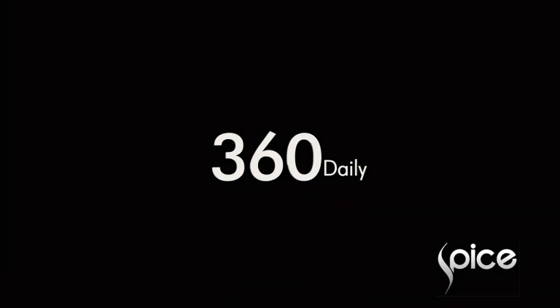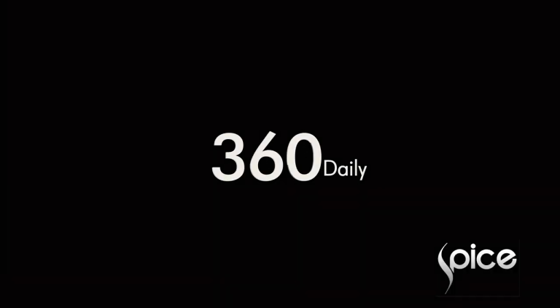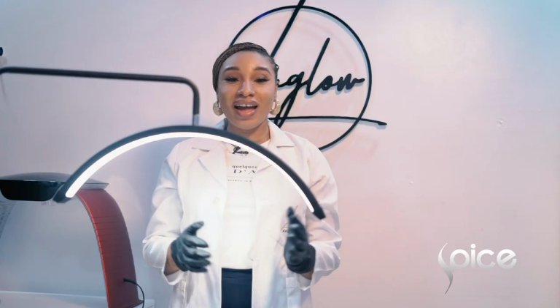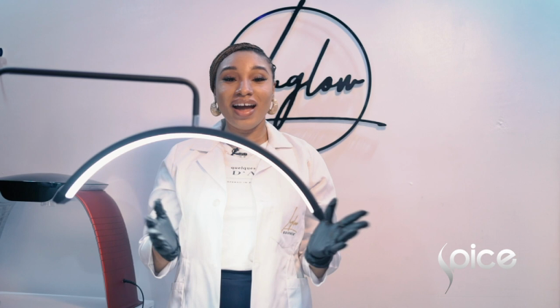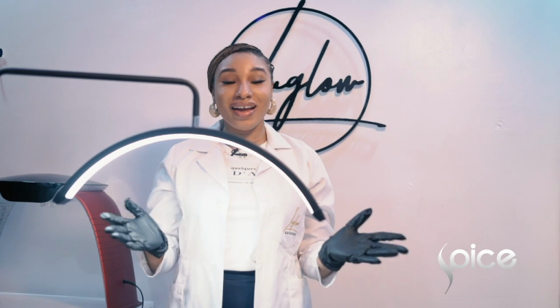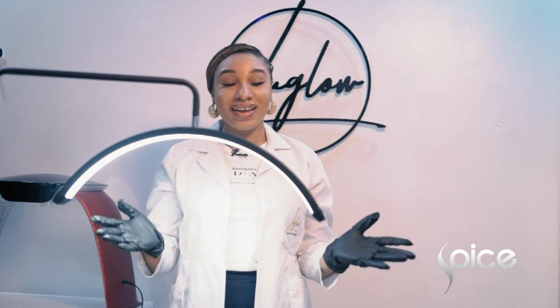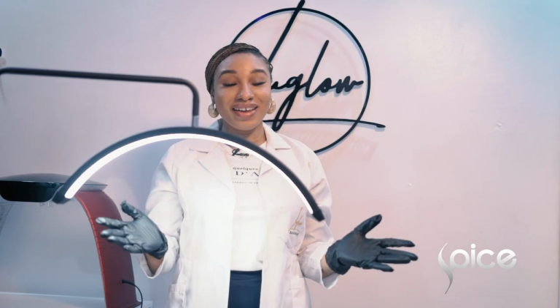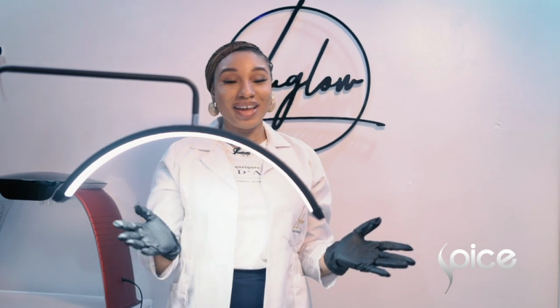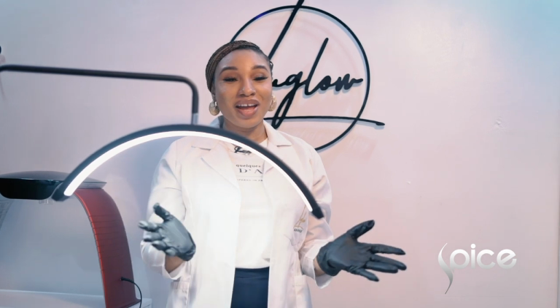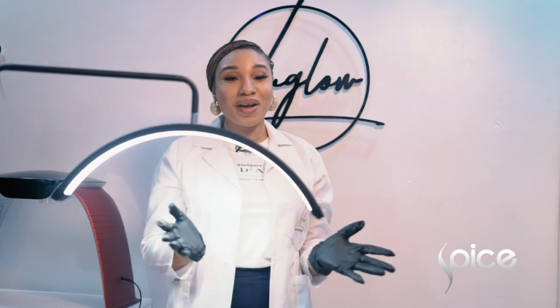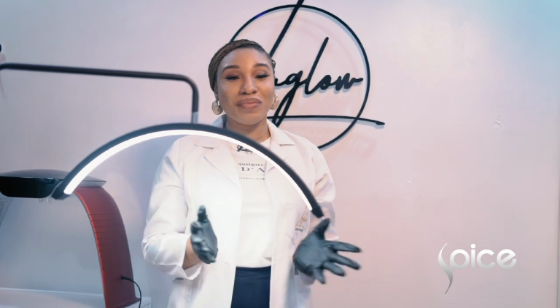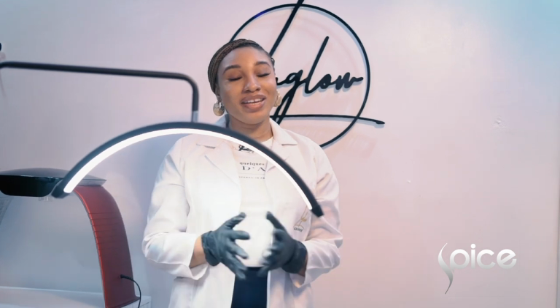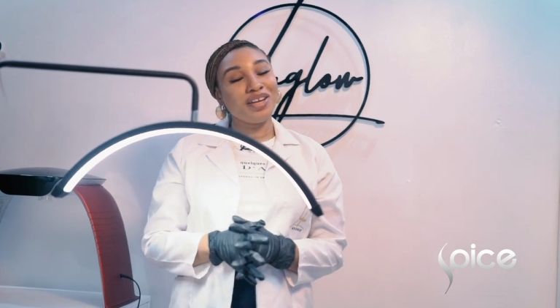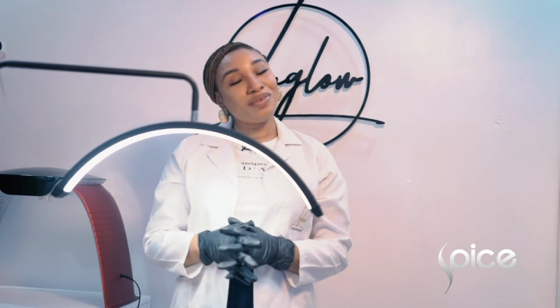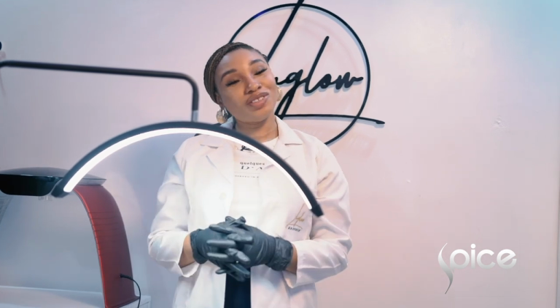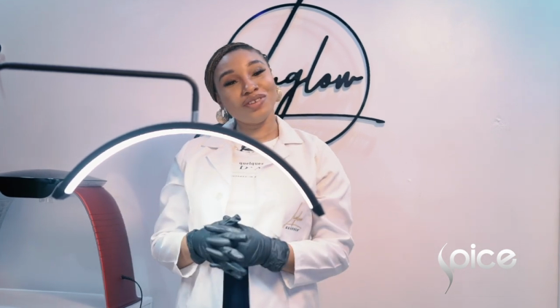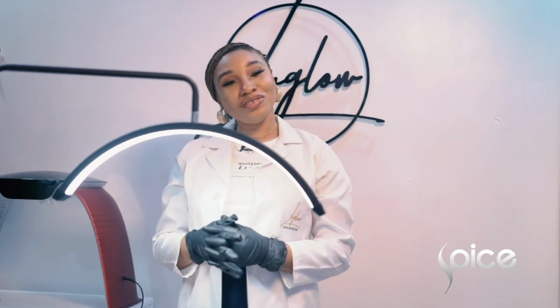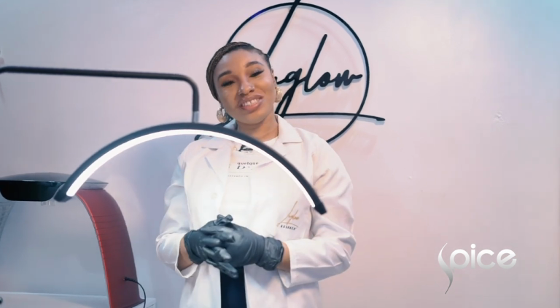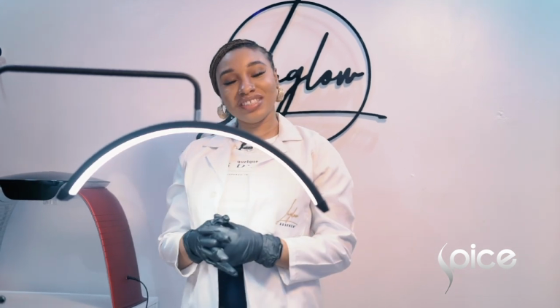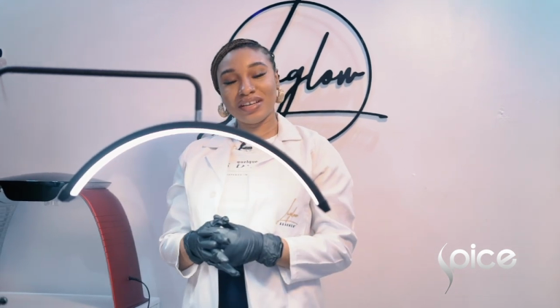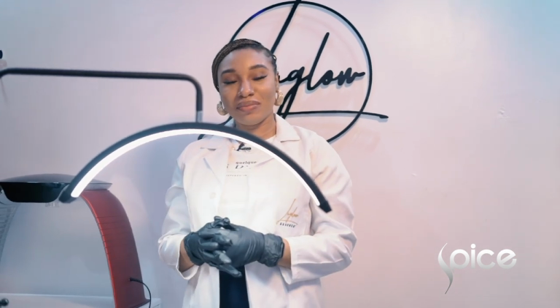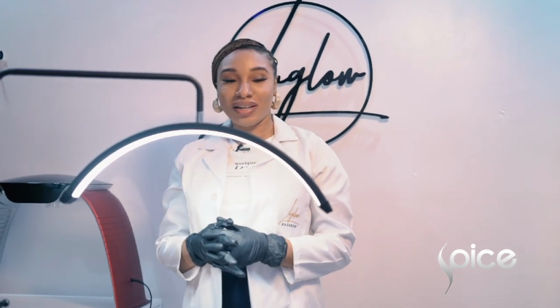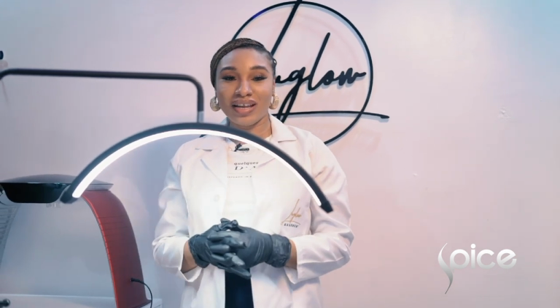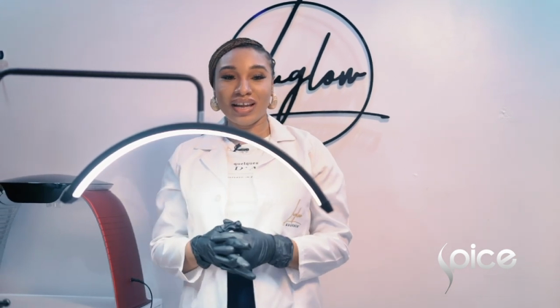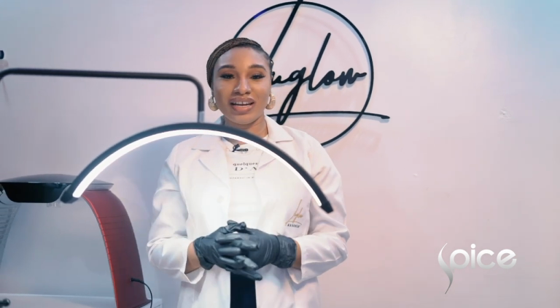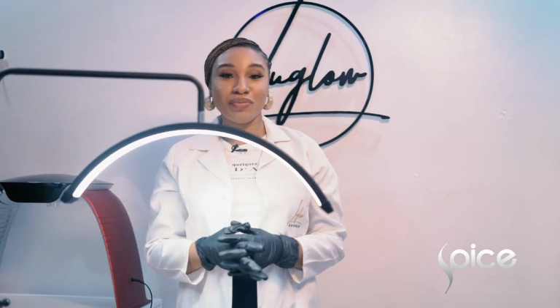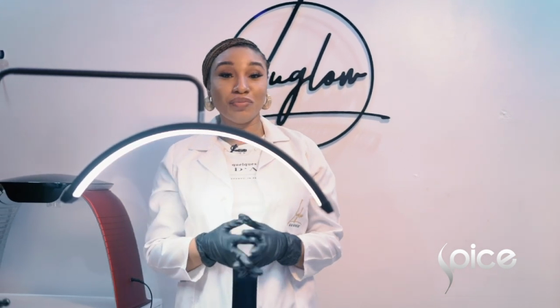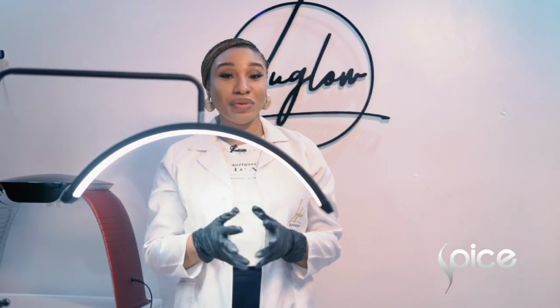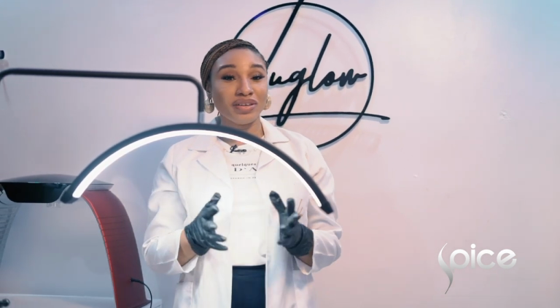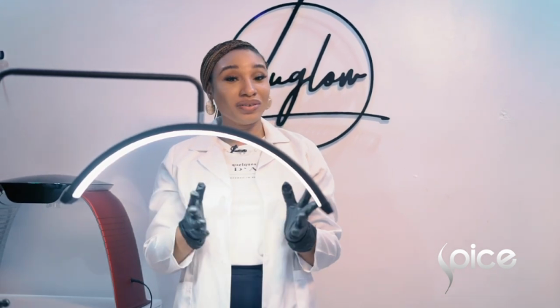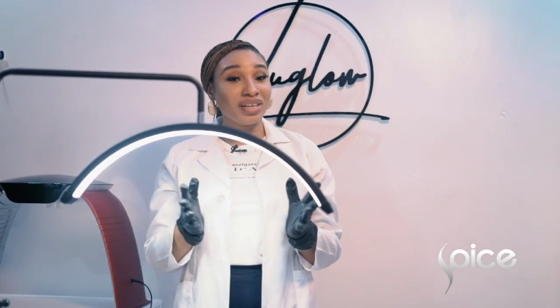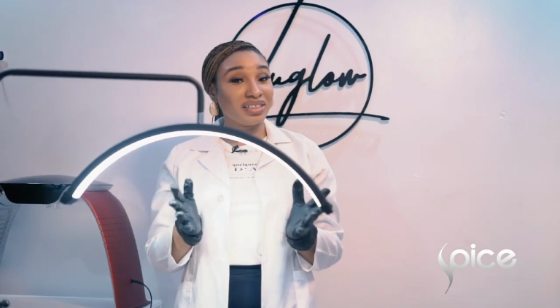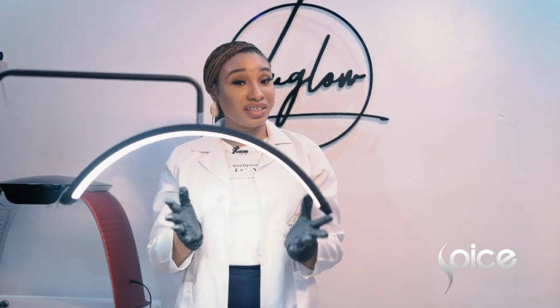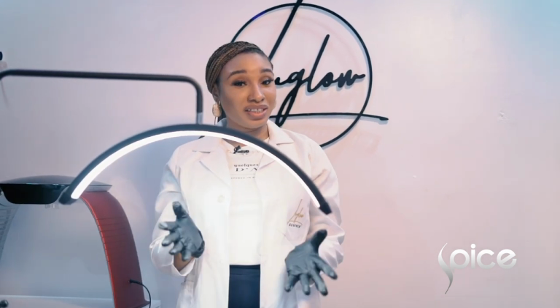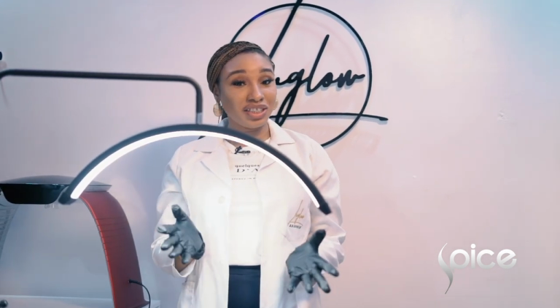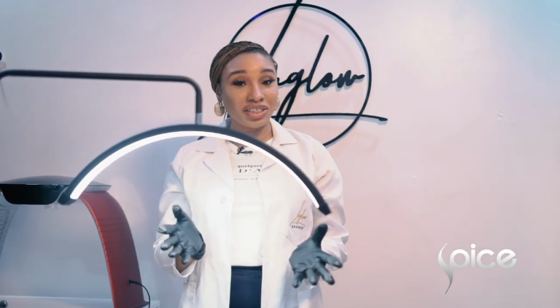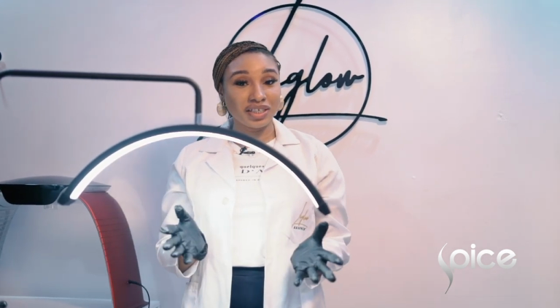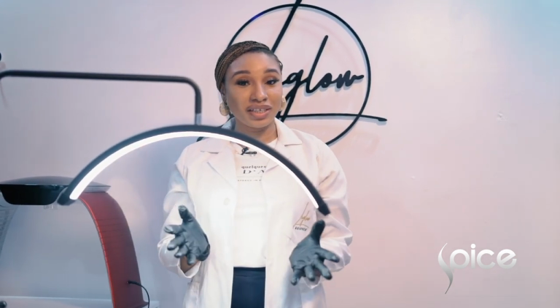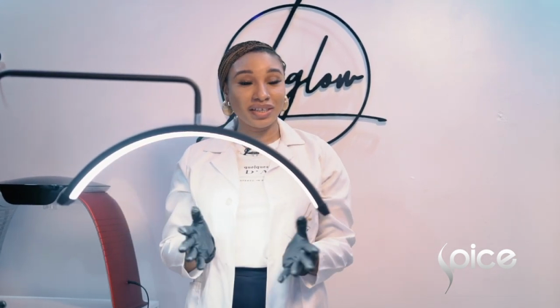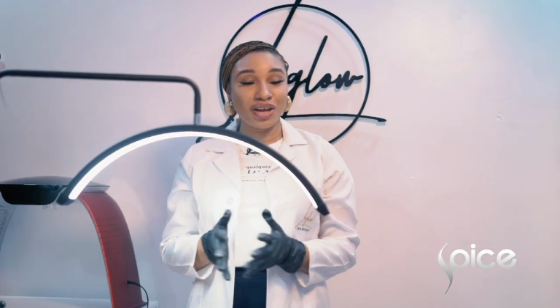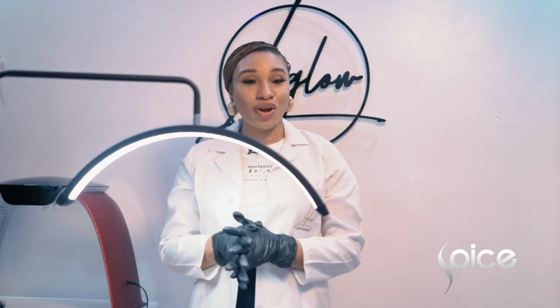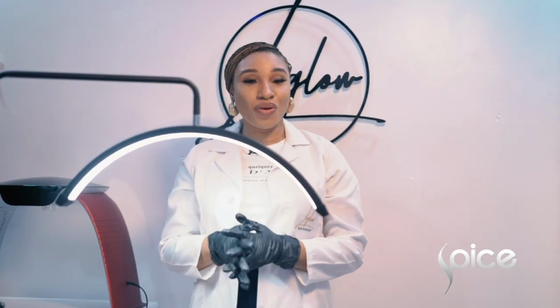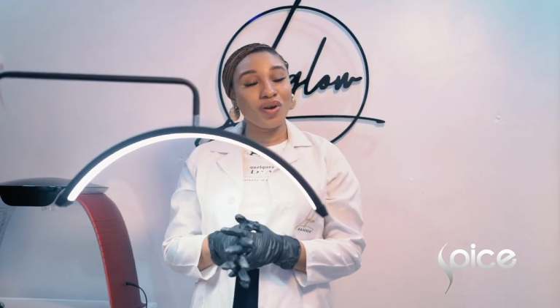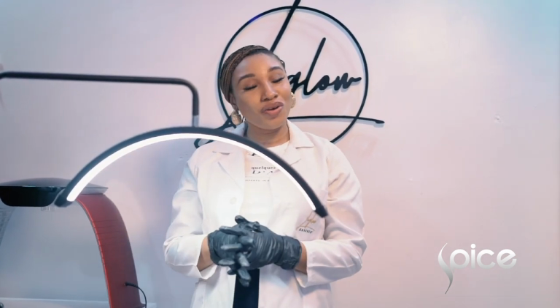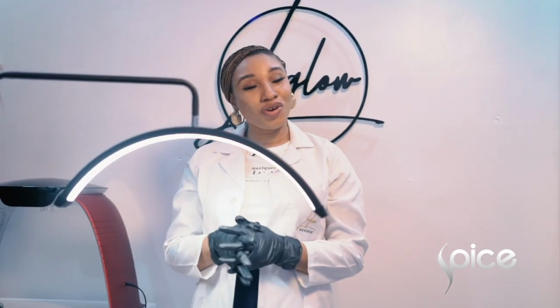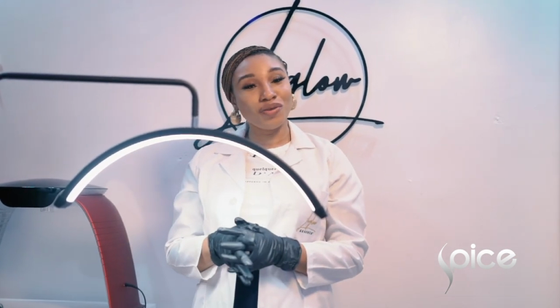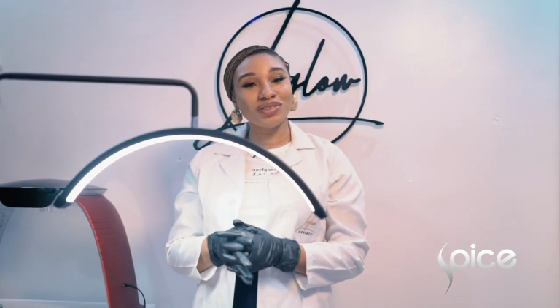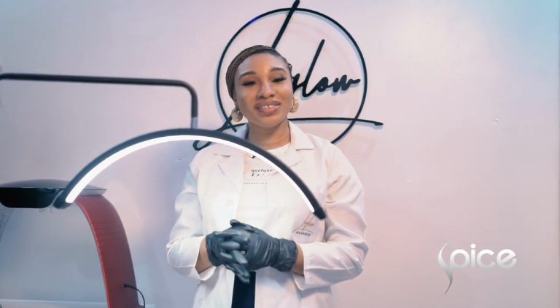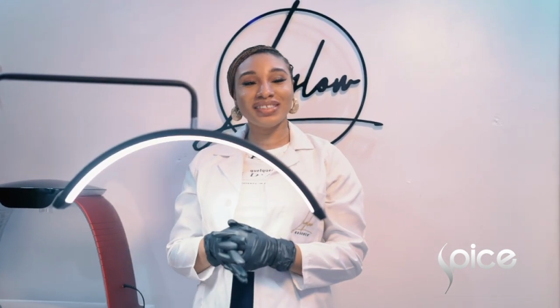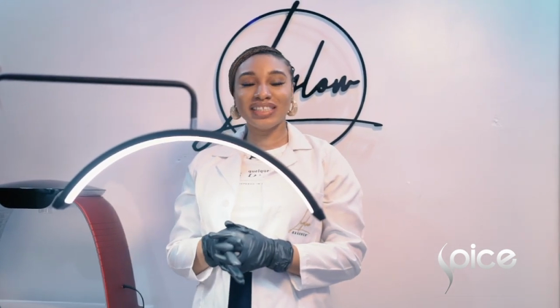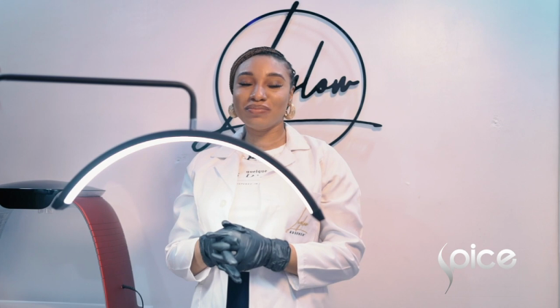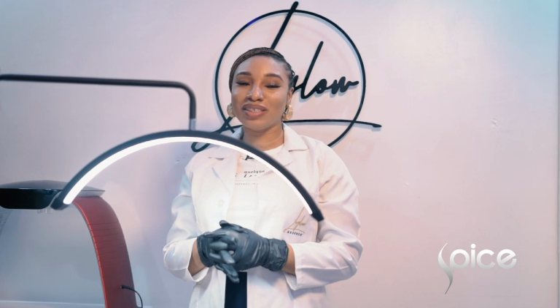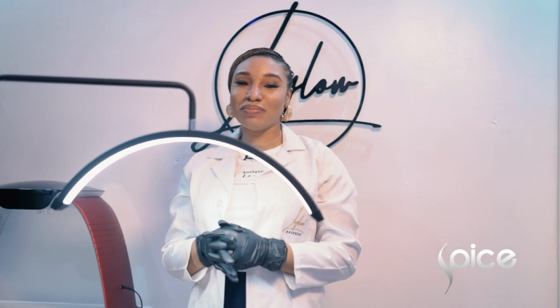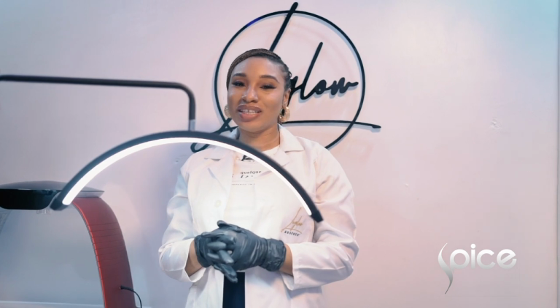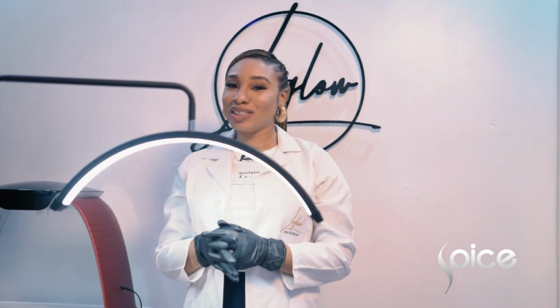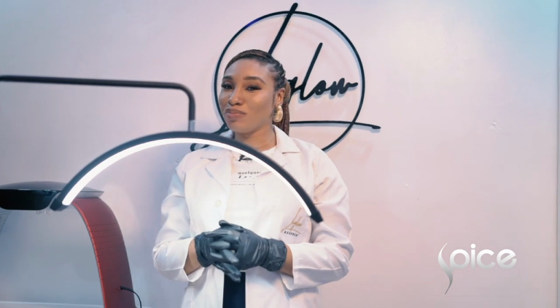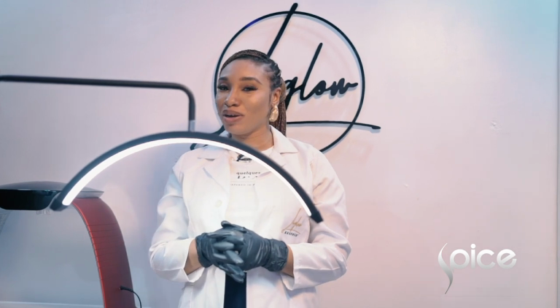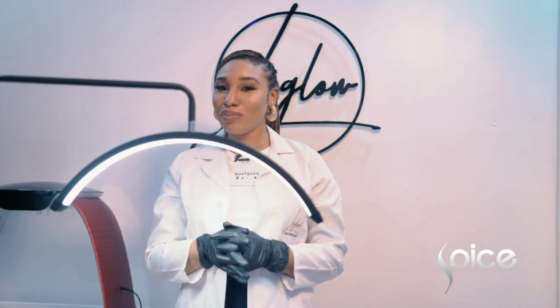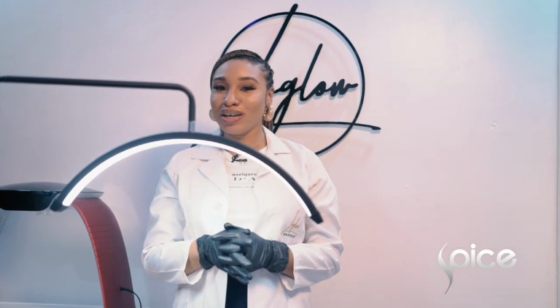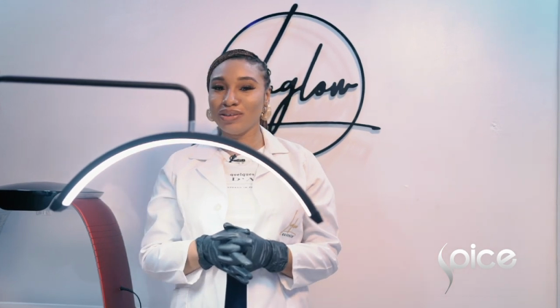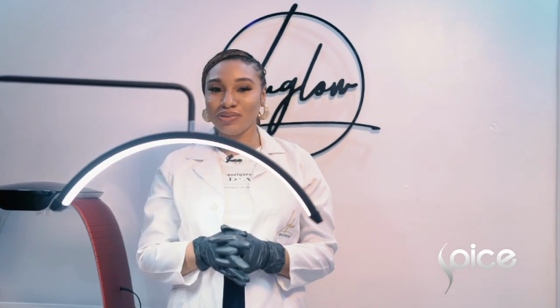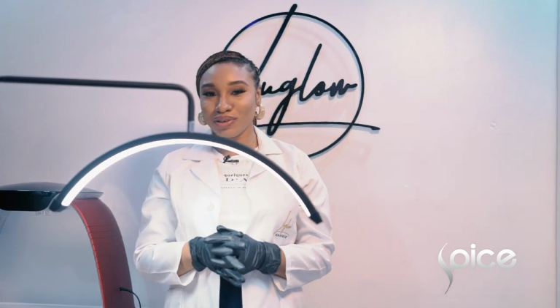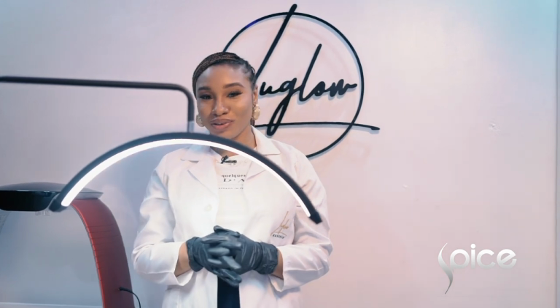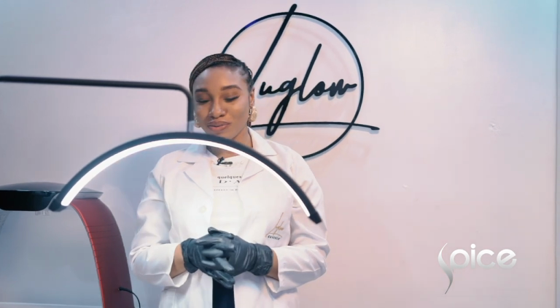Hi, my name is Oluchi Emele and I'm a medical esthetician. Welcome to Sigma Med Spa by LuGlu.